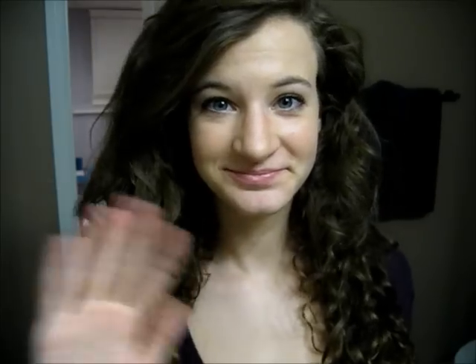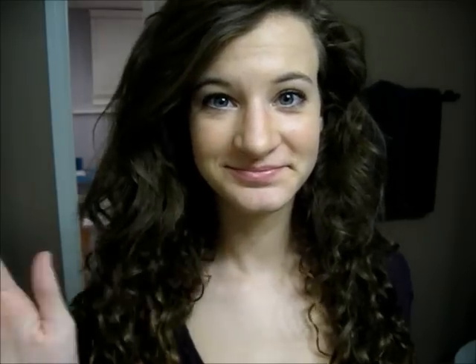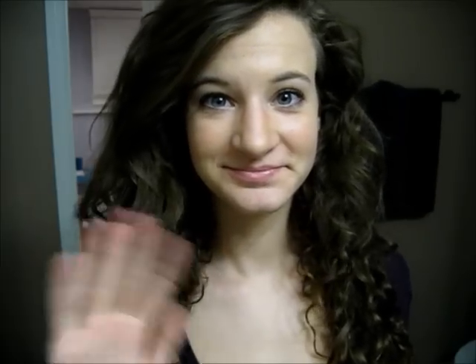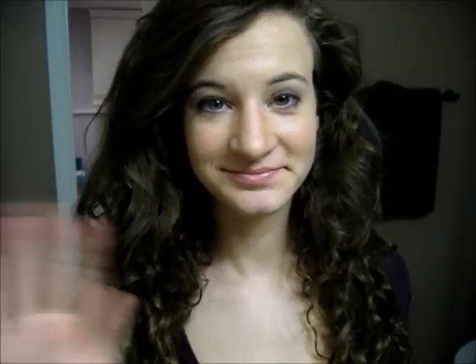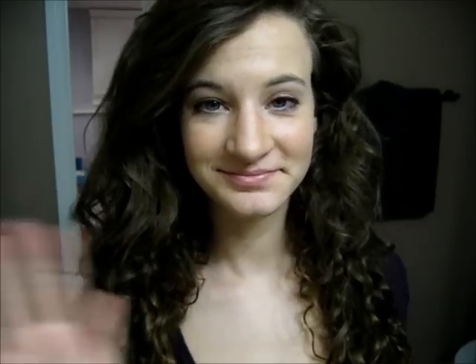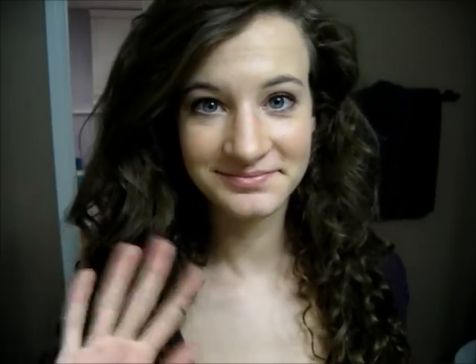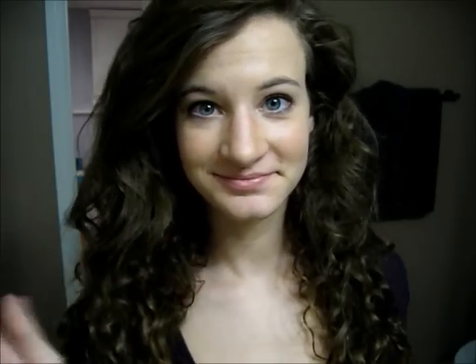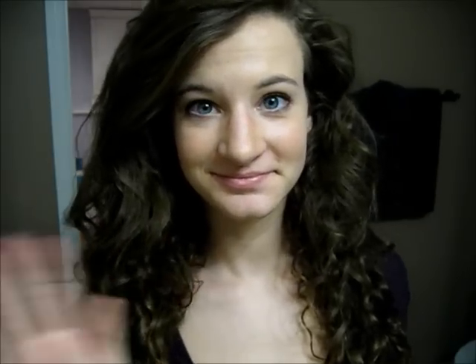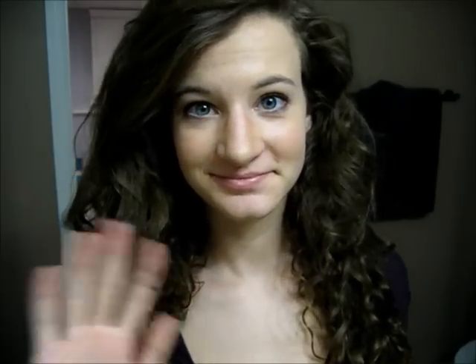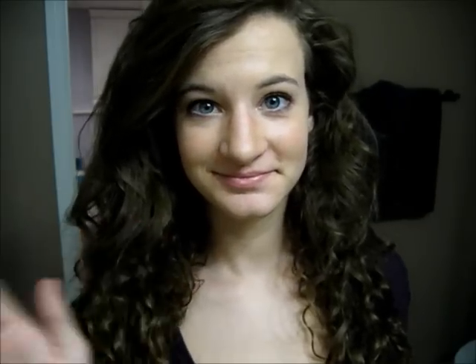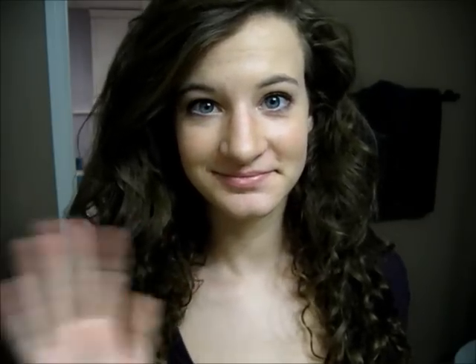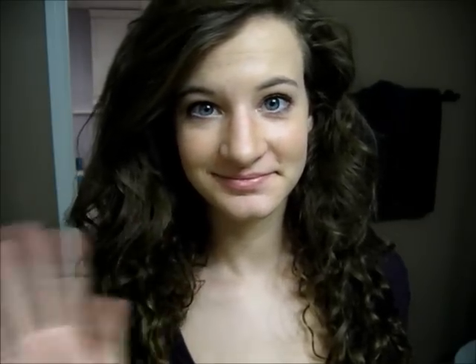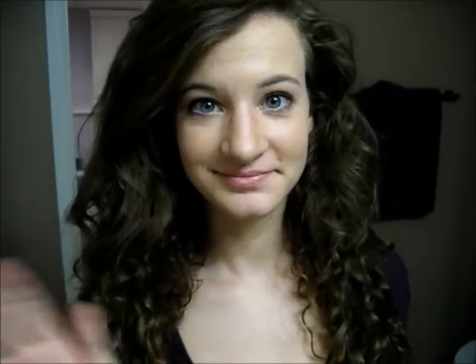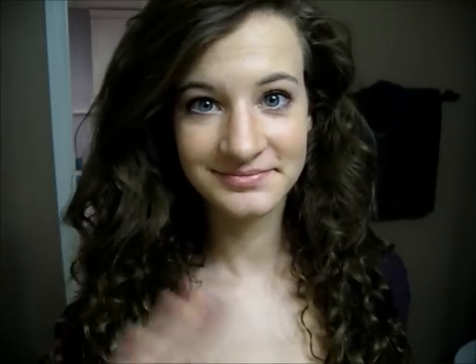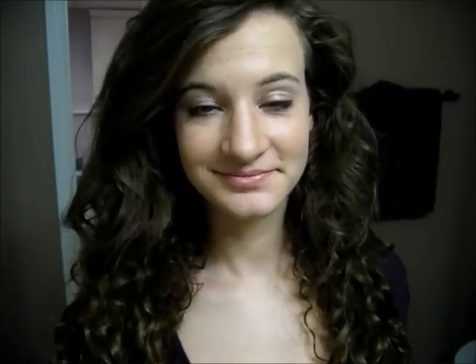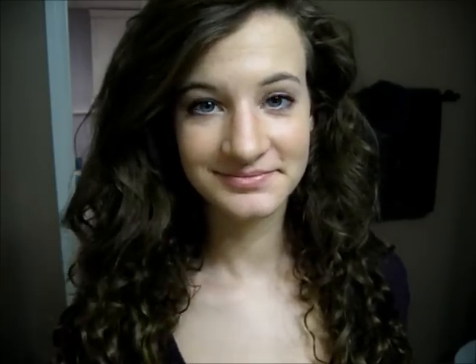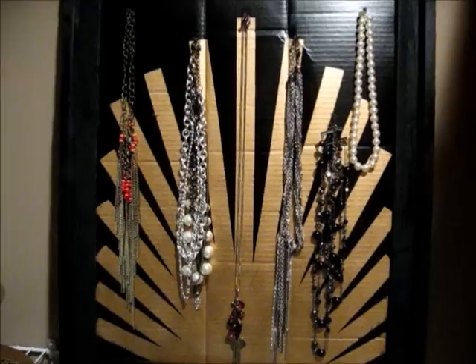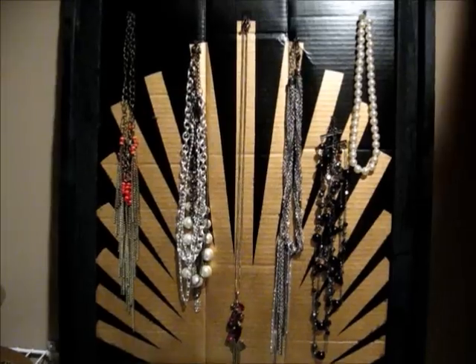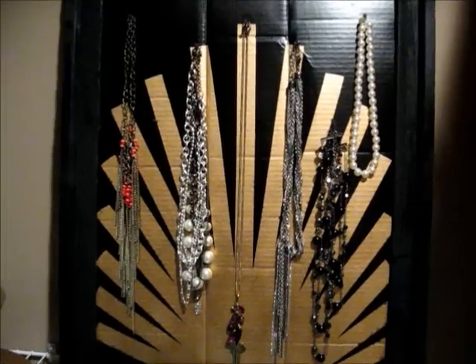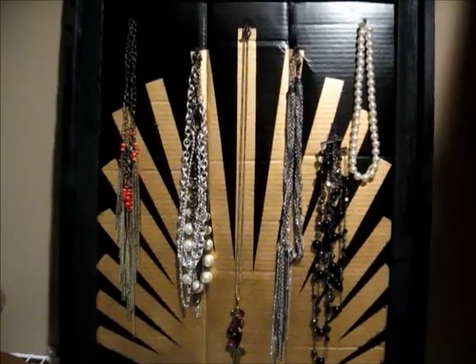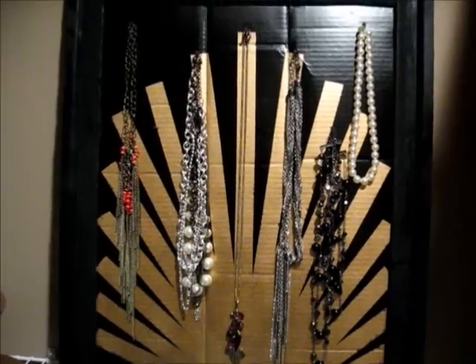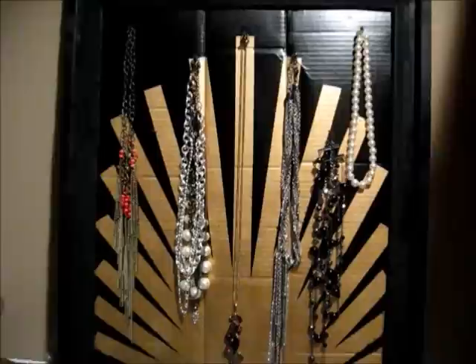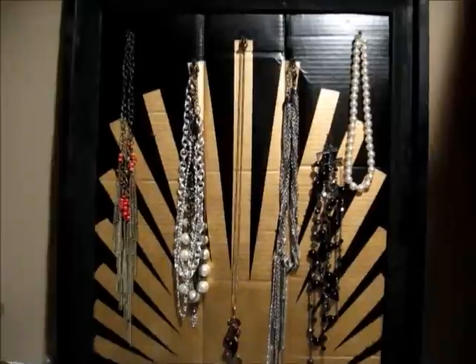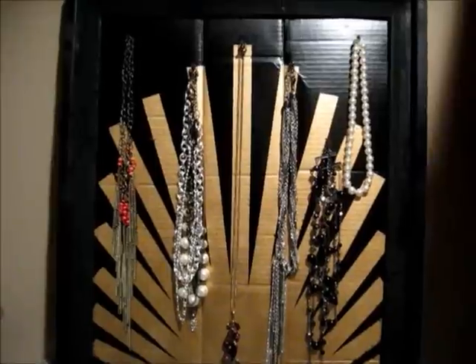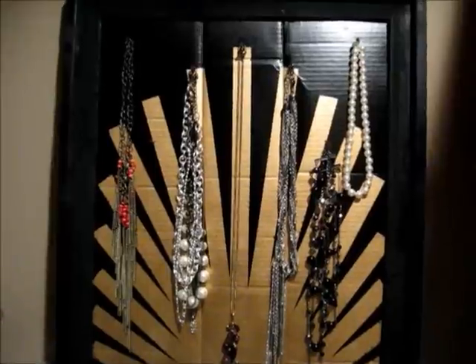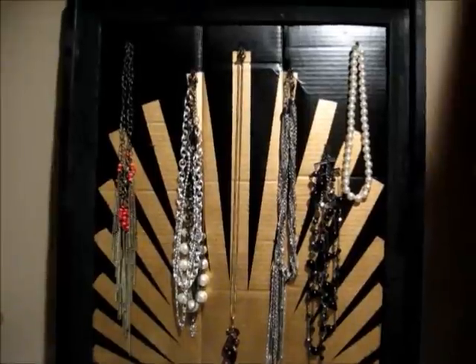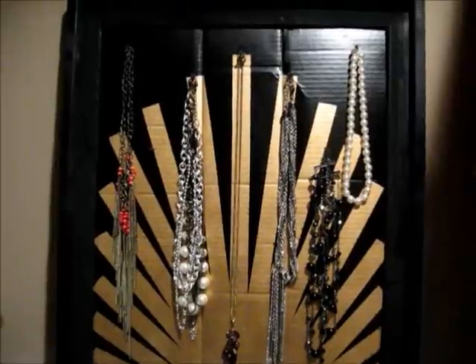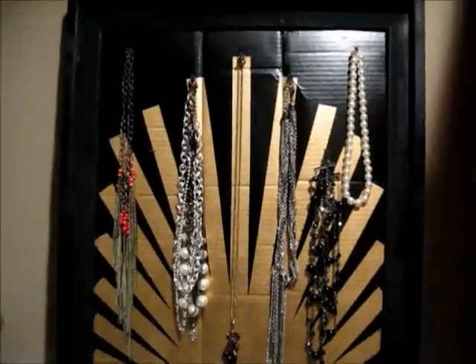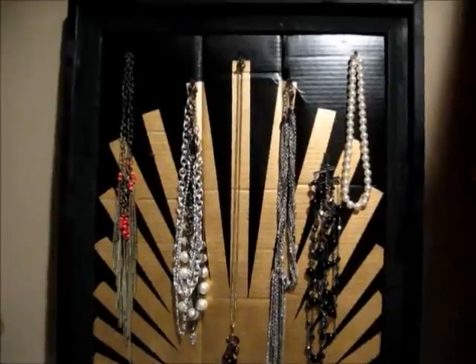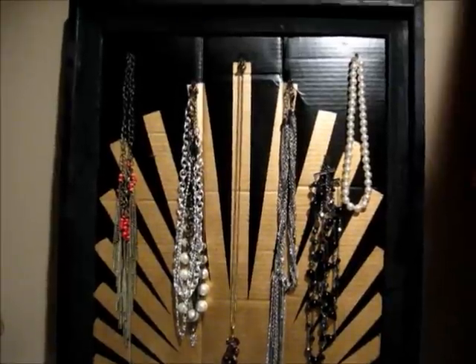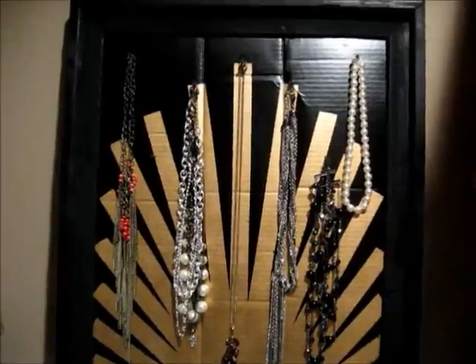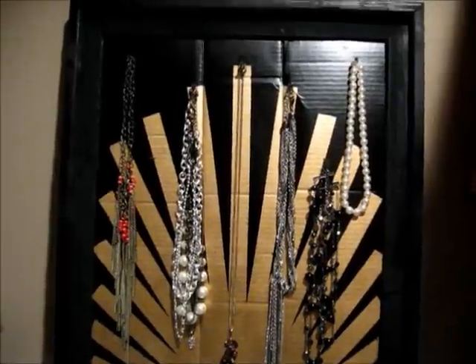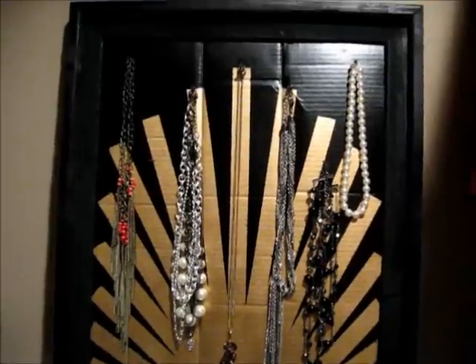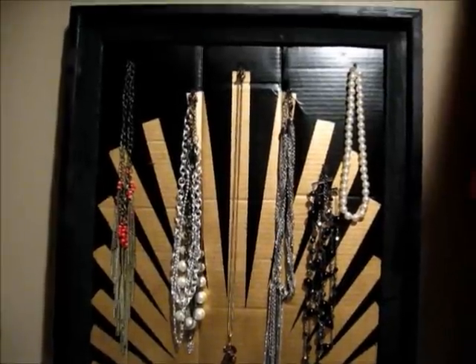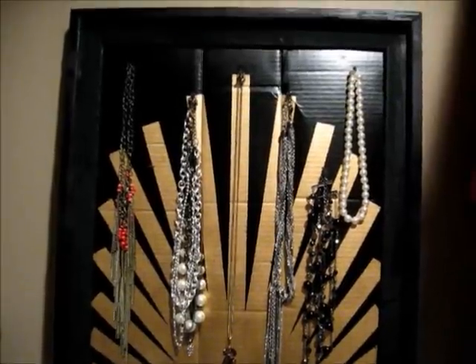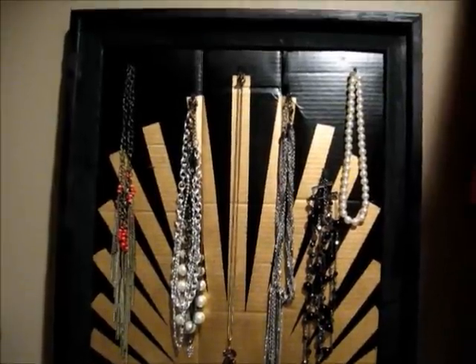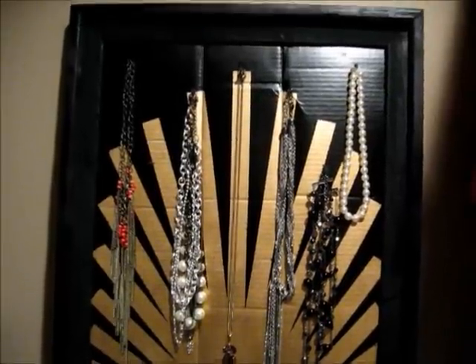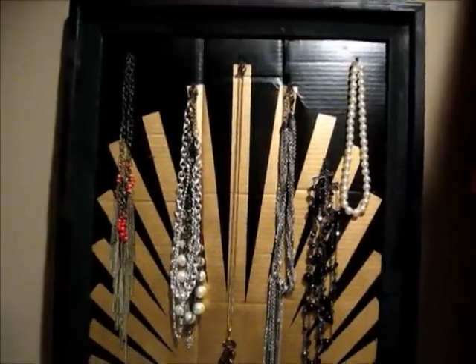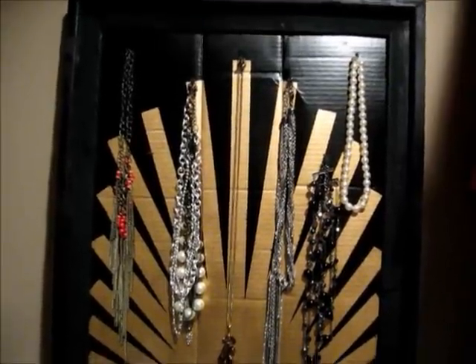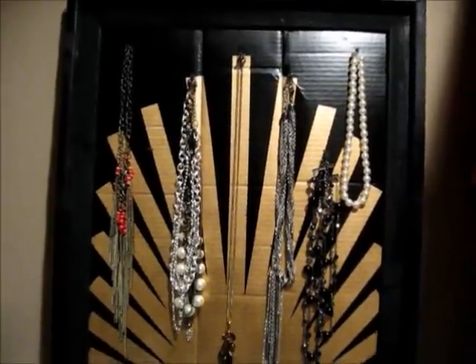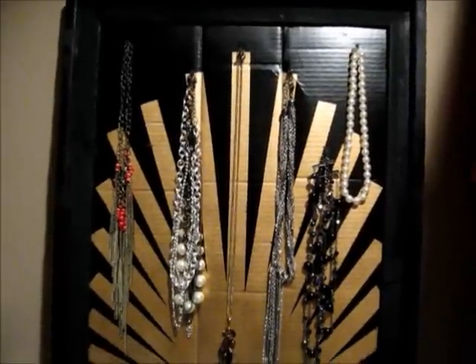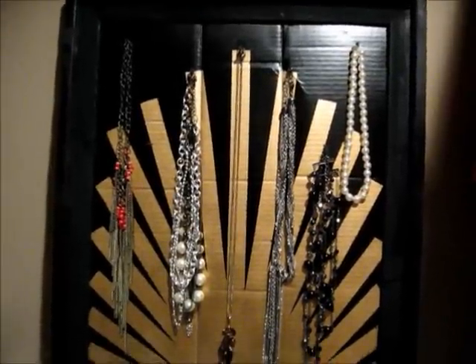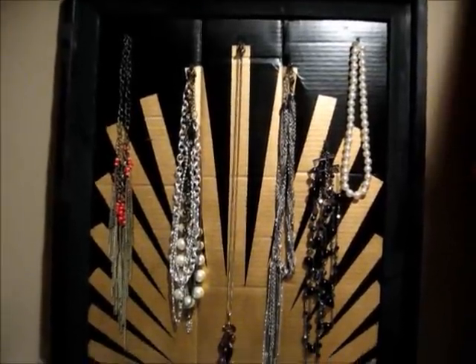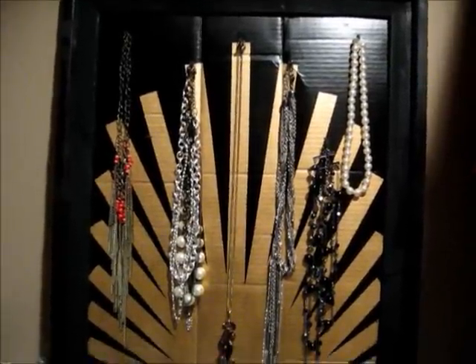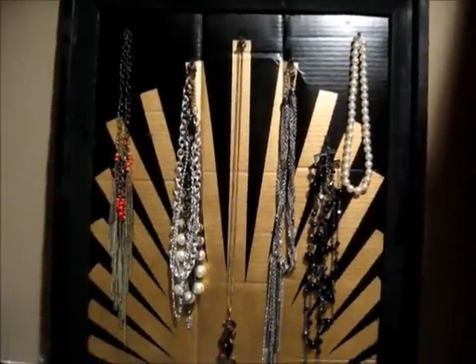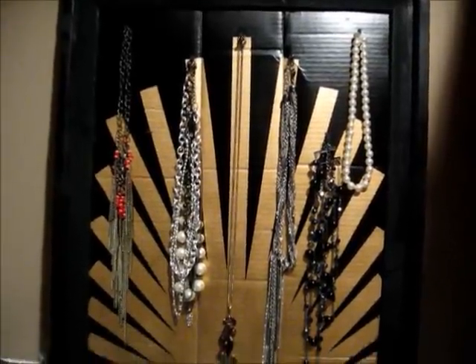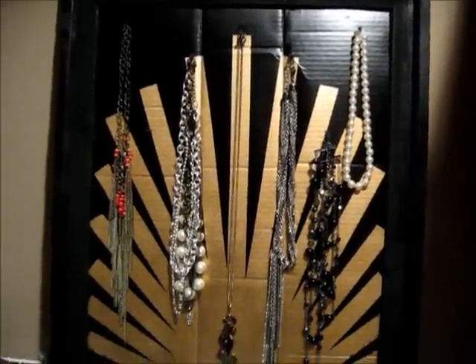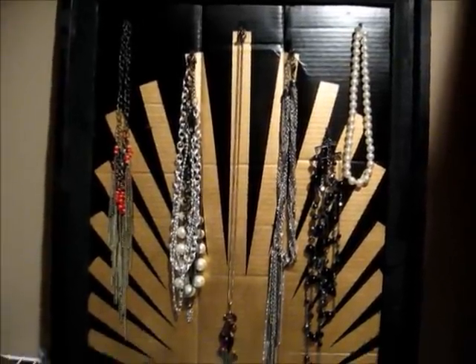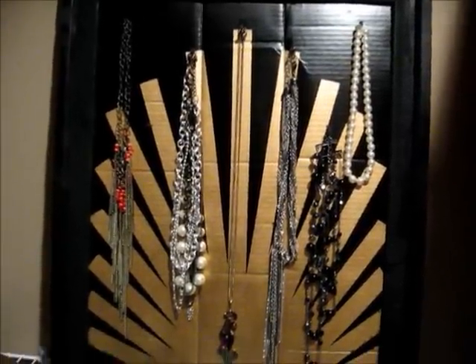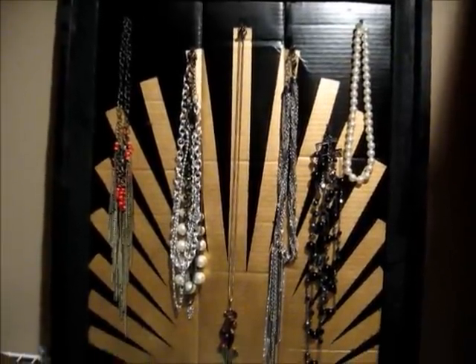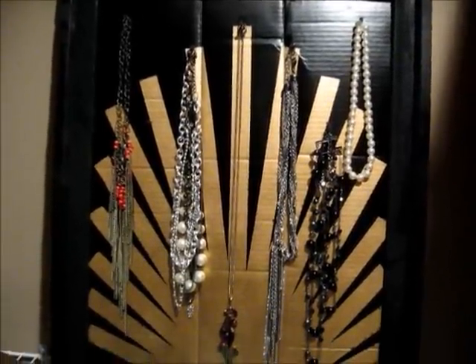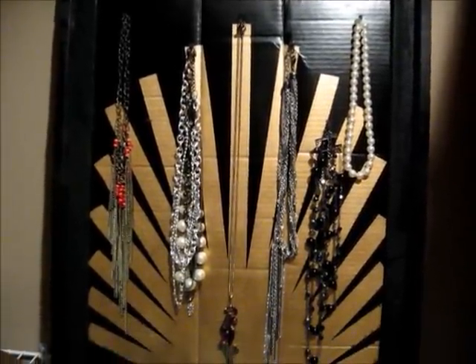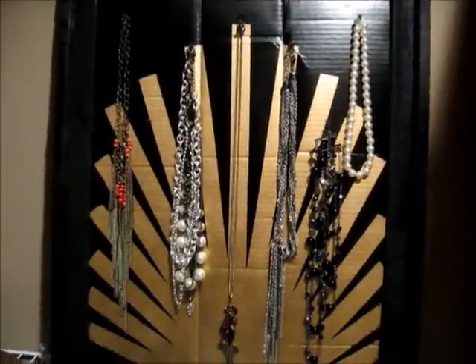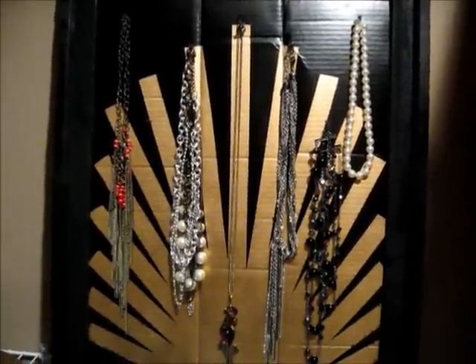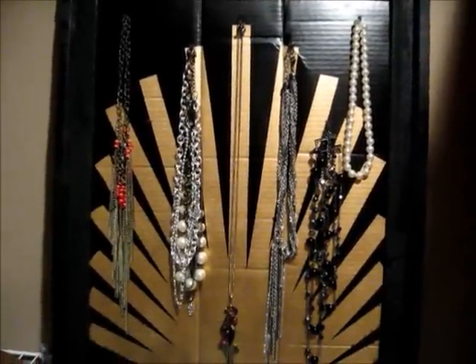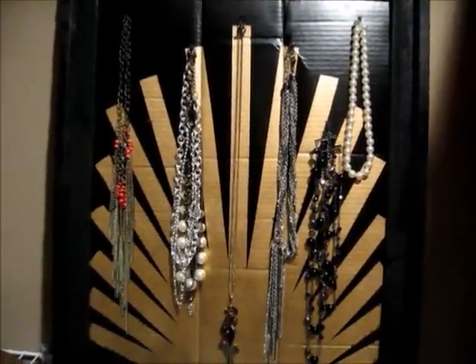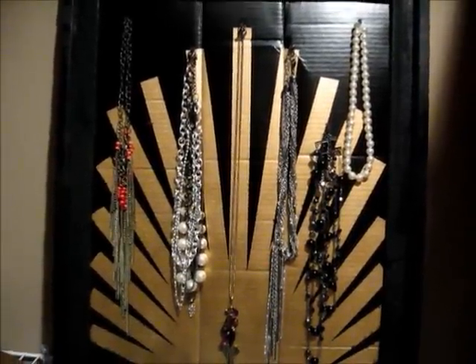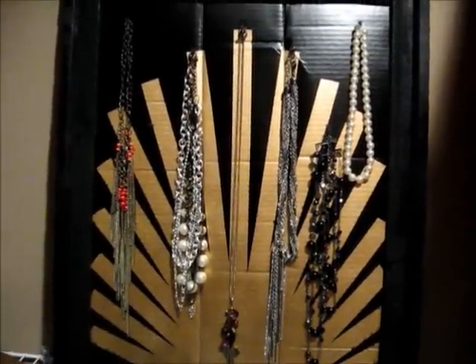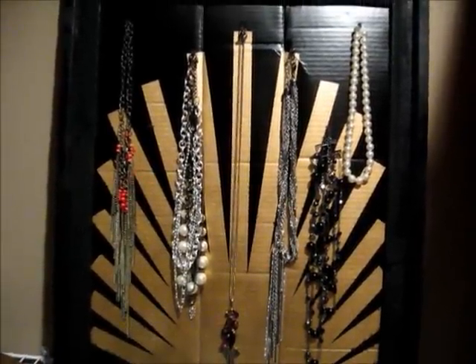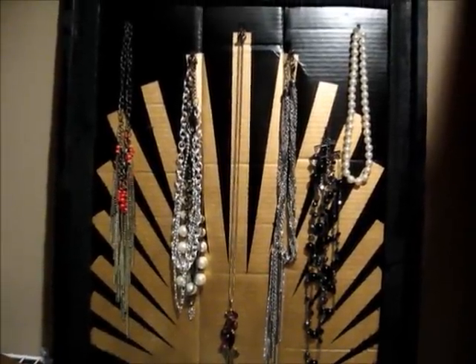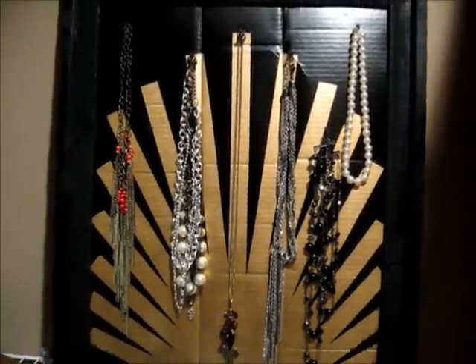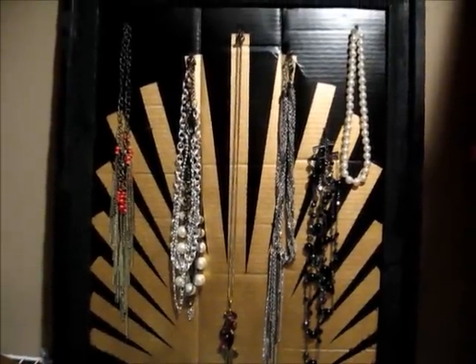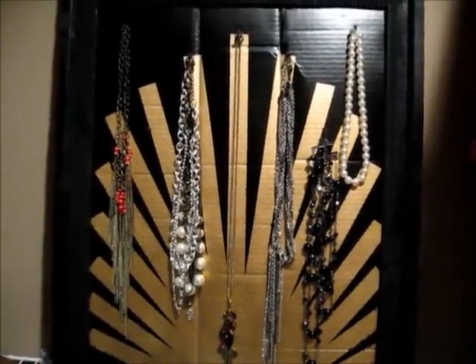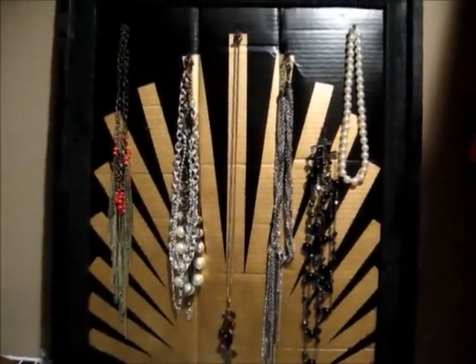Hey everyone! Today I am going to show you how to make this really cool do it yourself necklace holder.